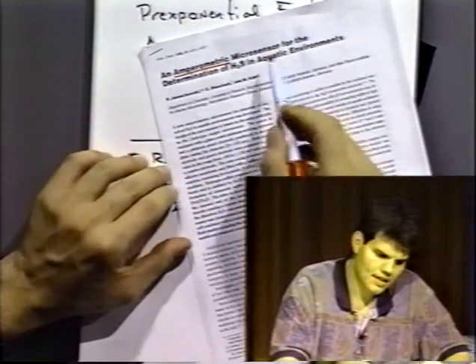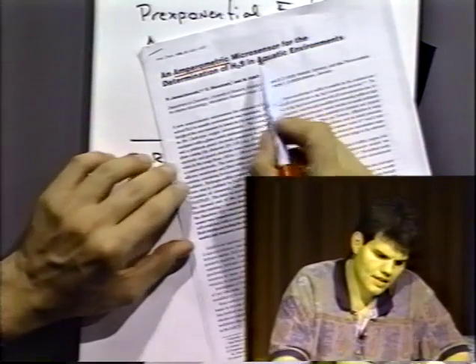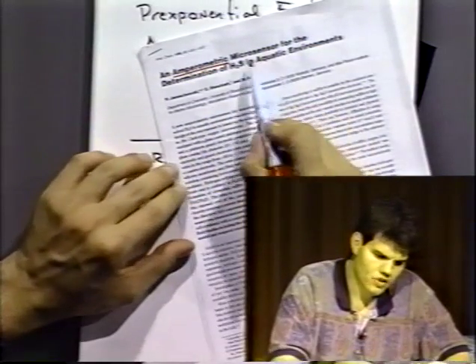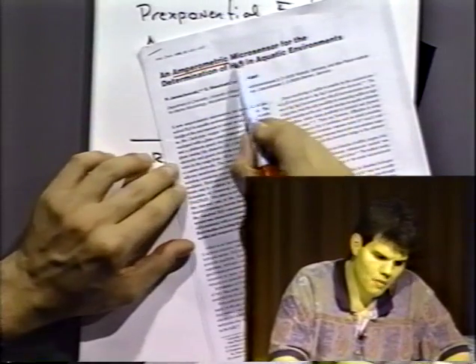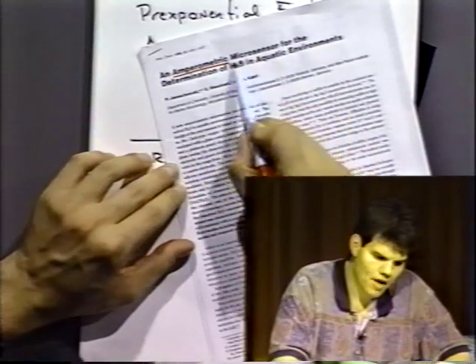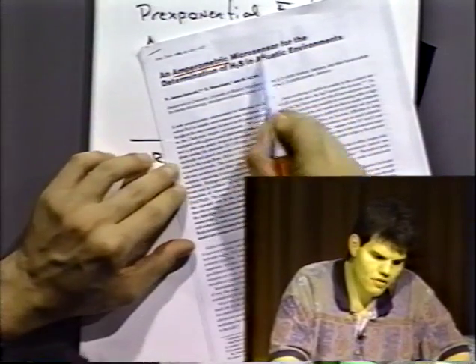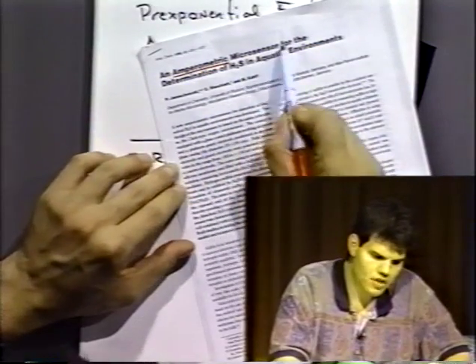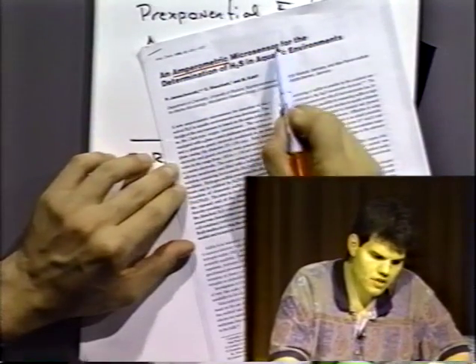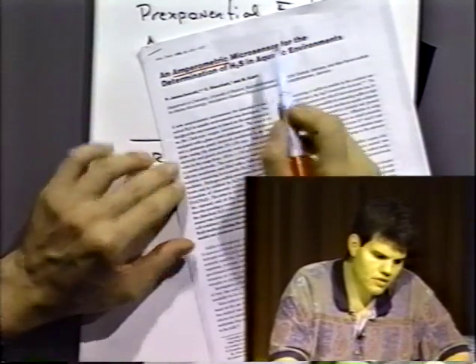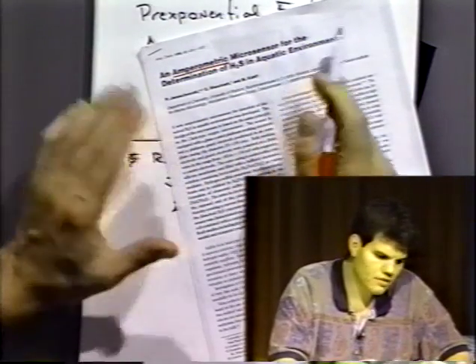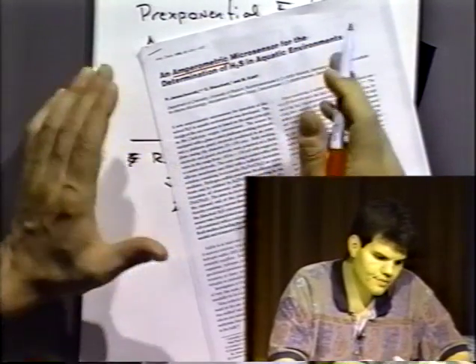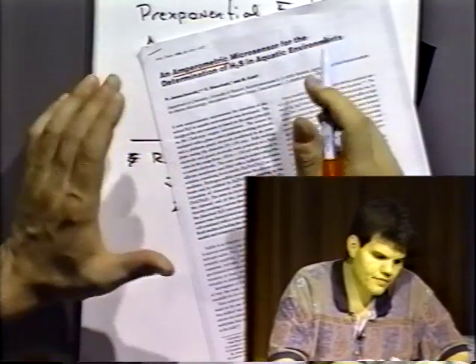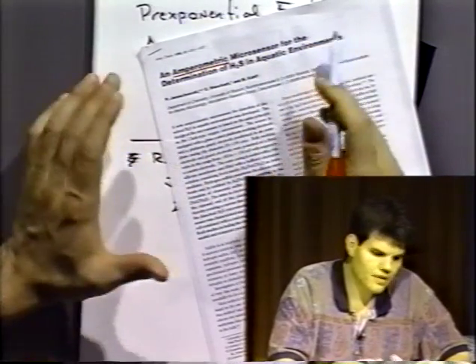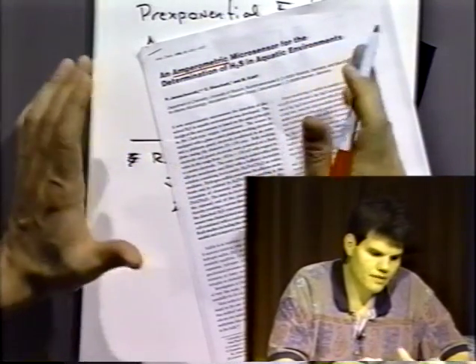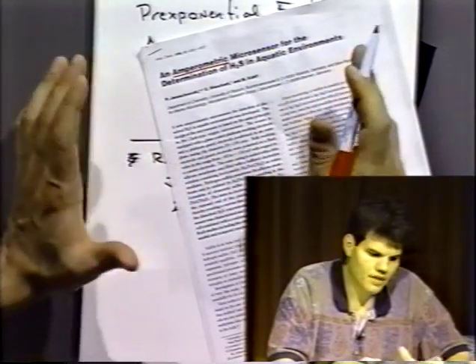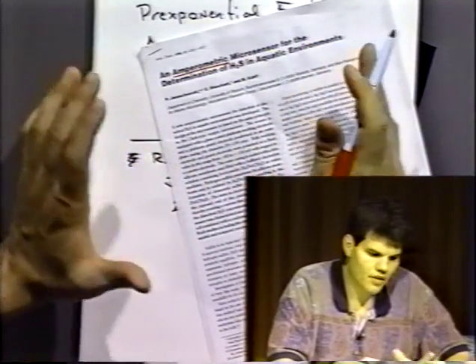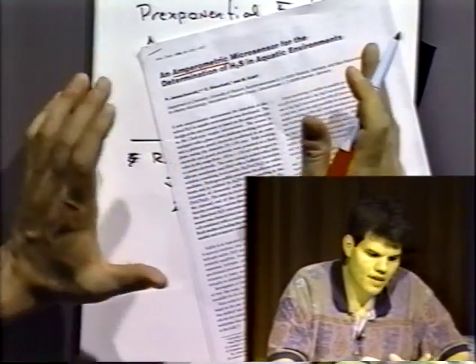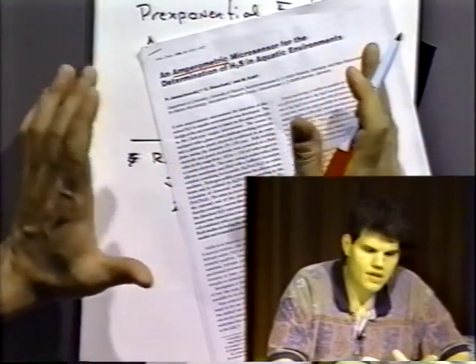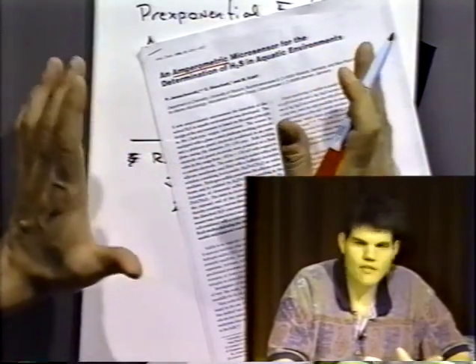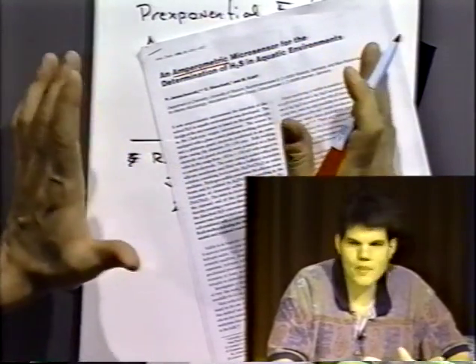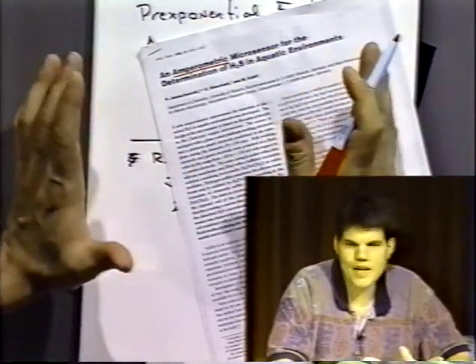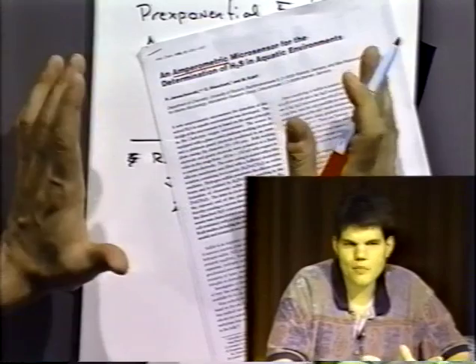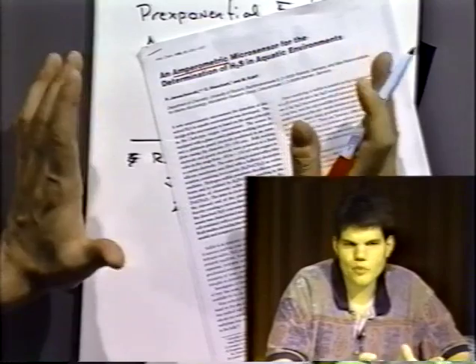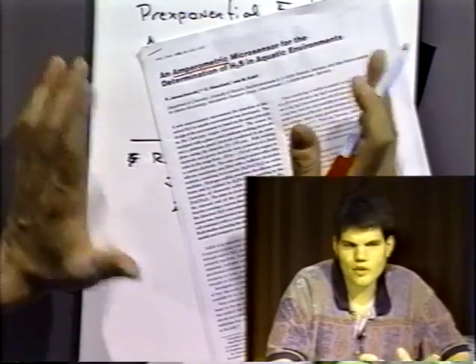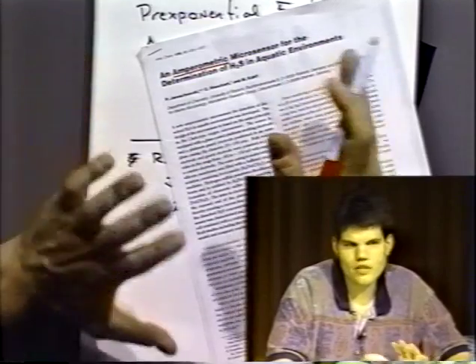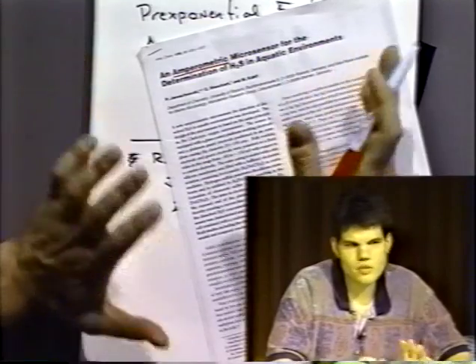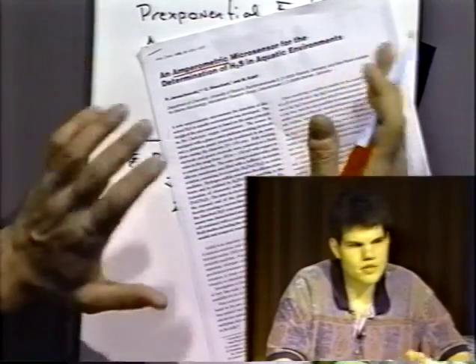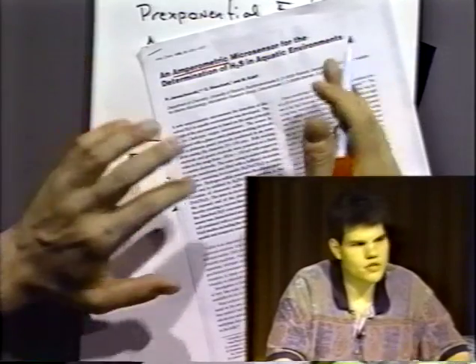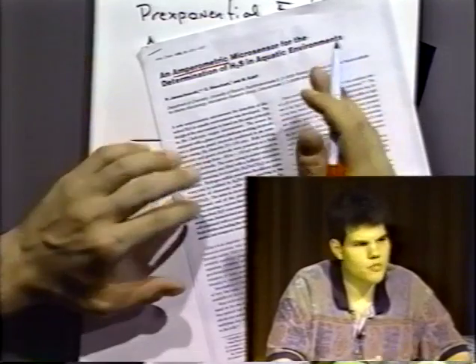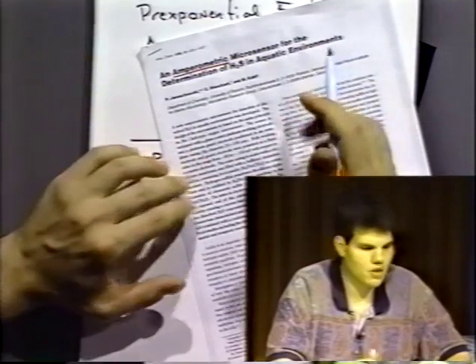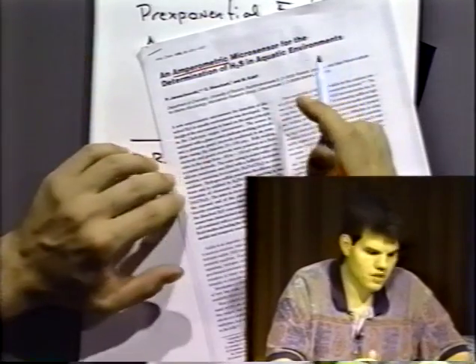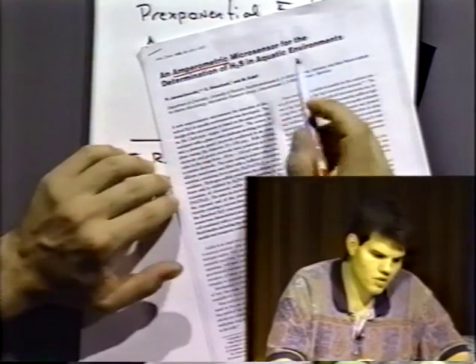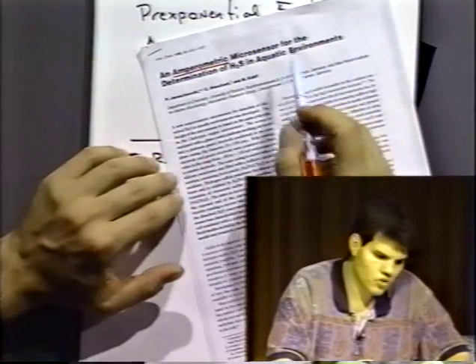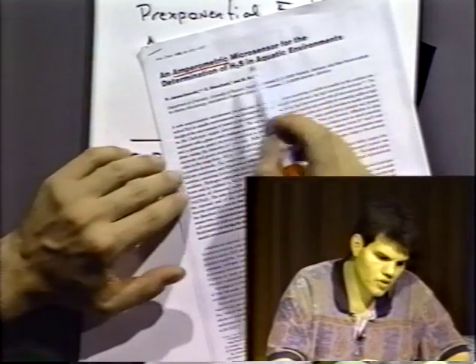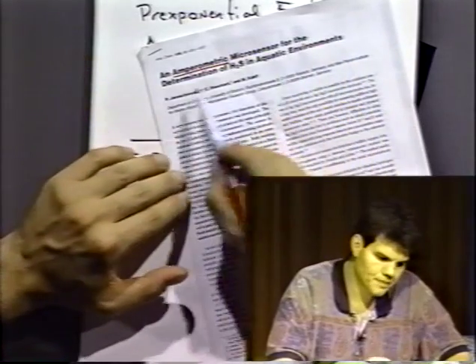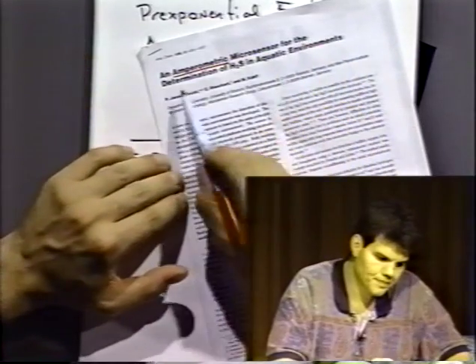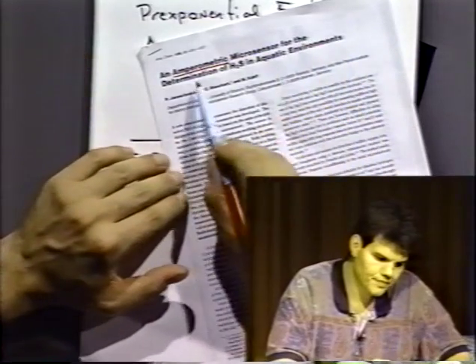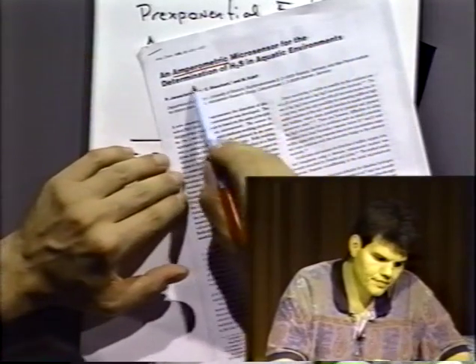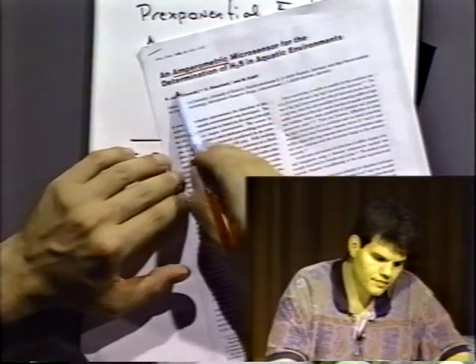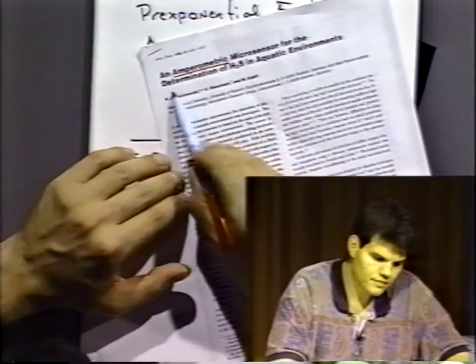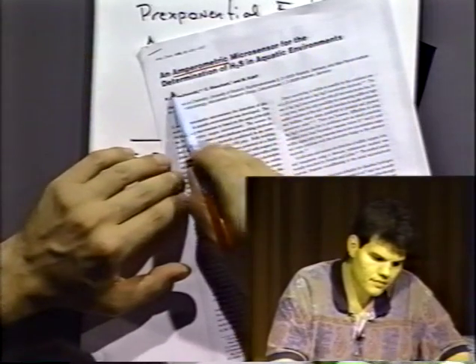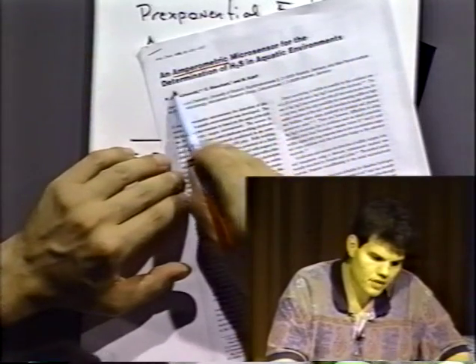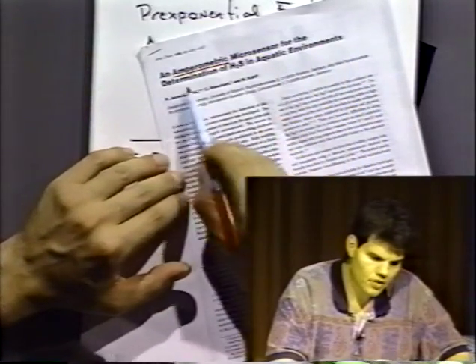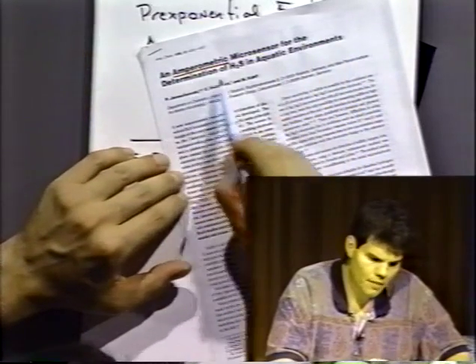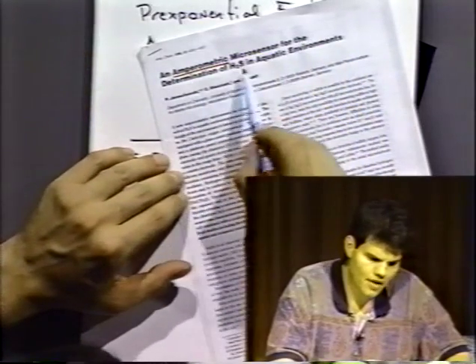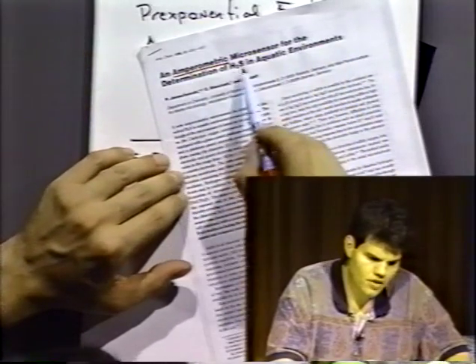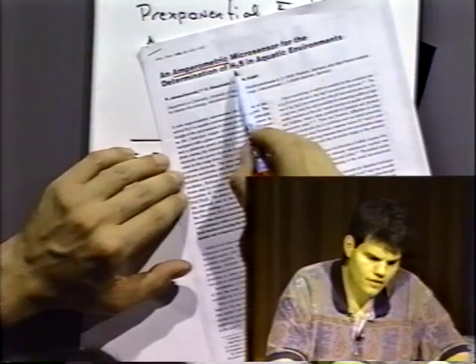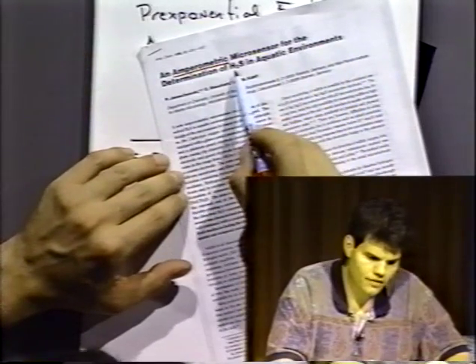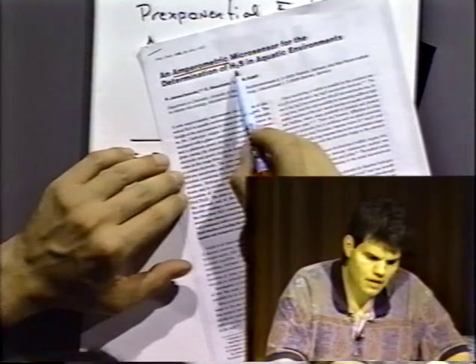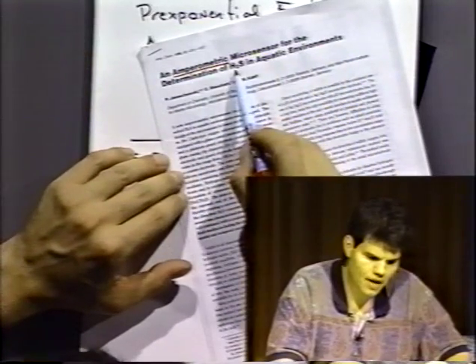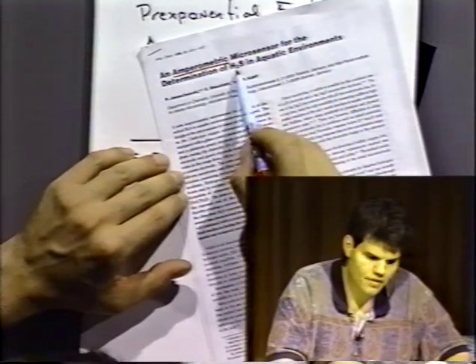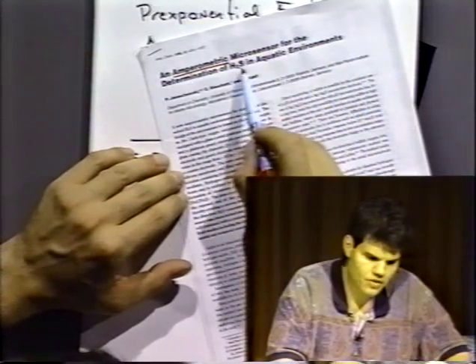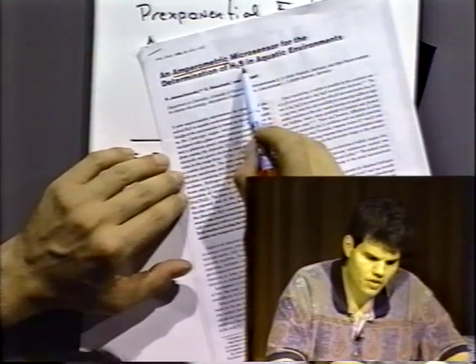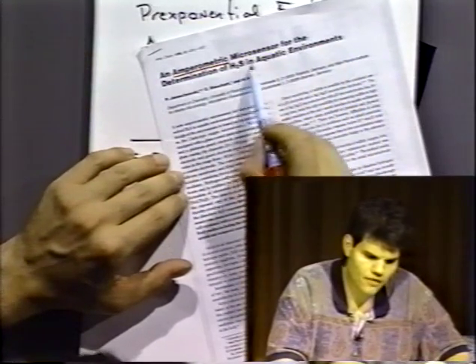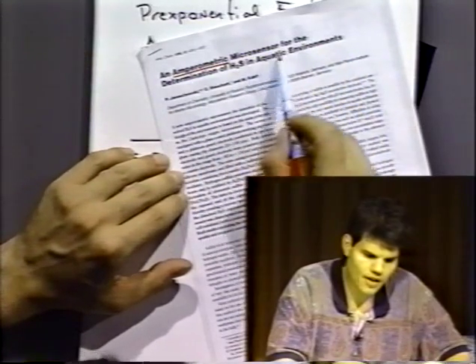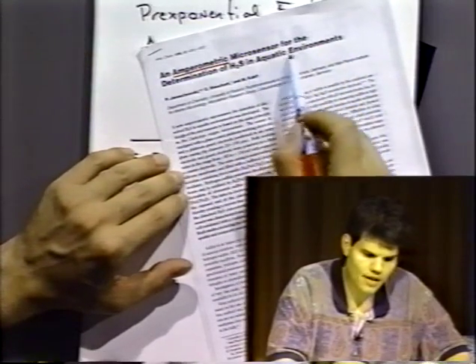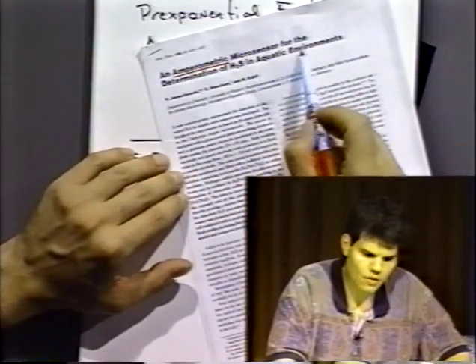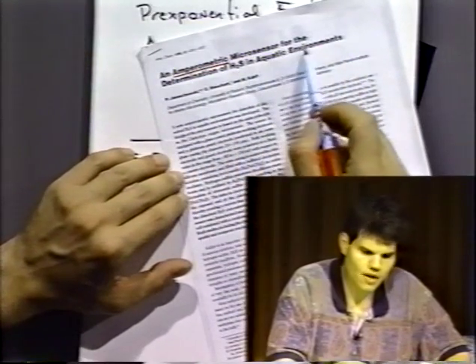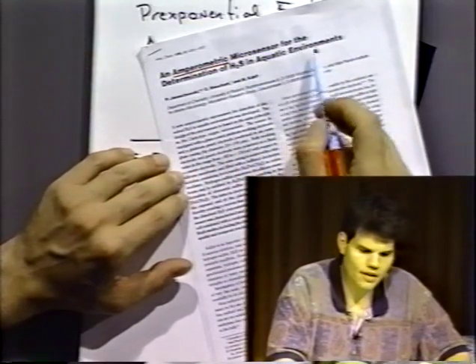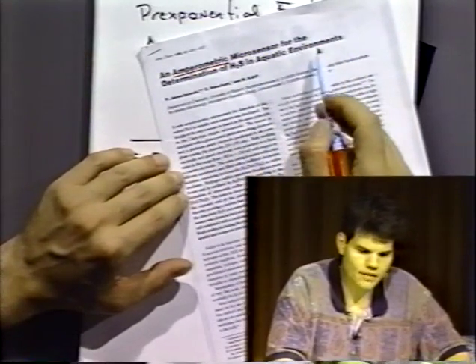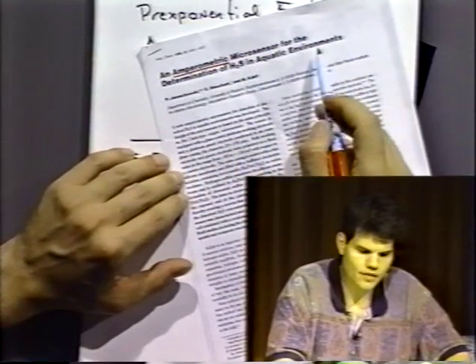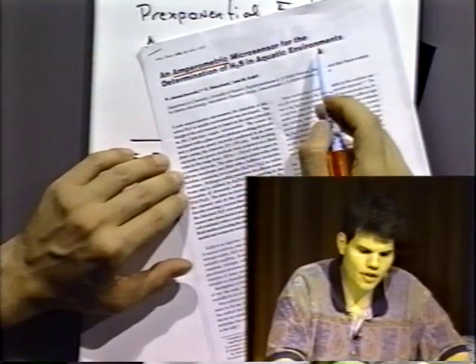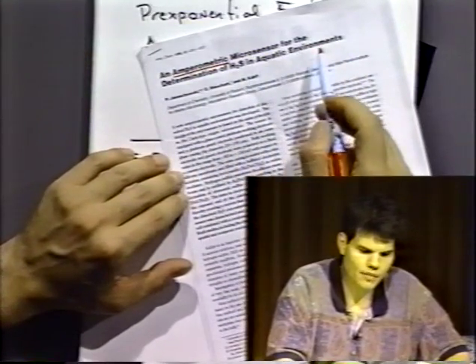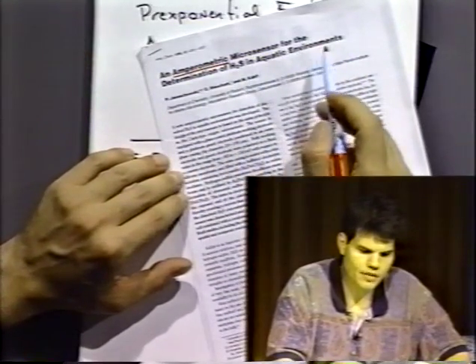'Microsensor' — that's kind of a made-up word. It just means a small sensor. Determination of hydrogen sulfide in aquatic environments.